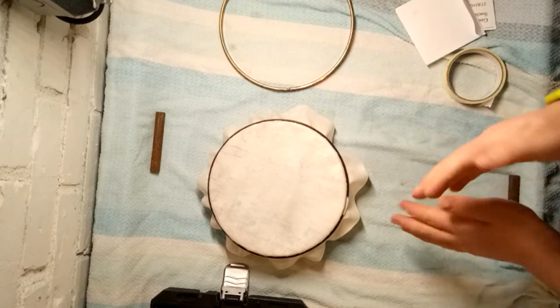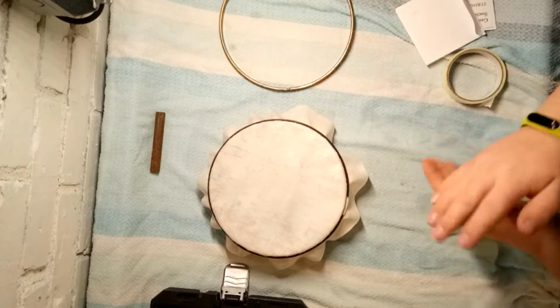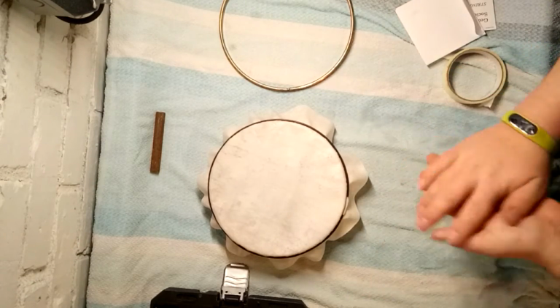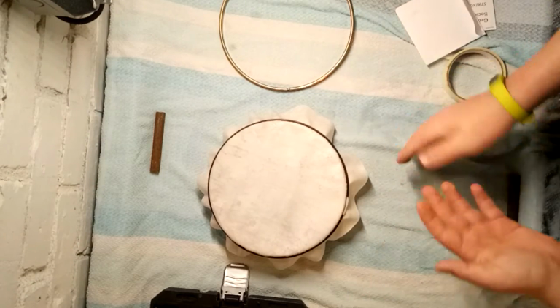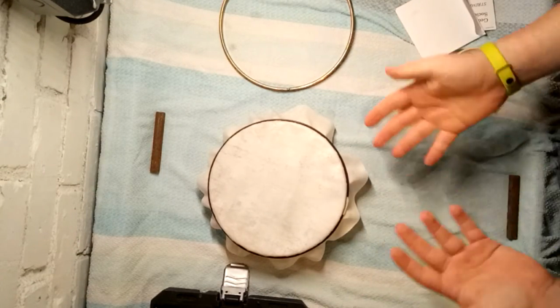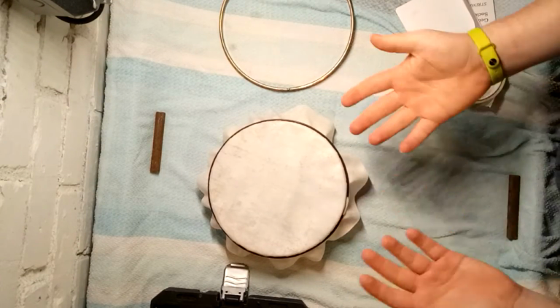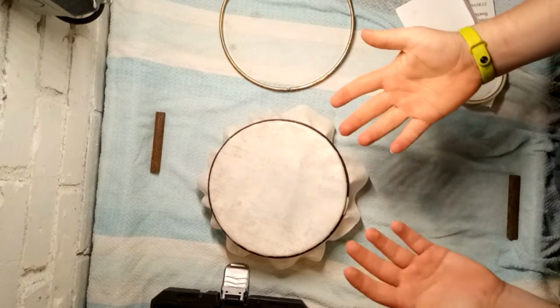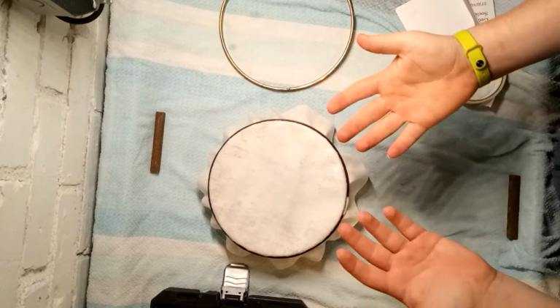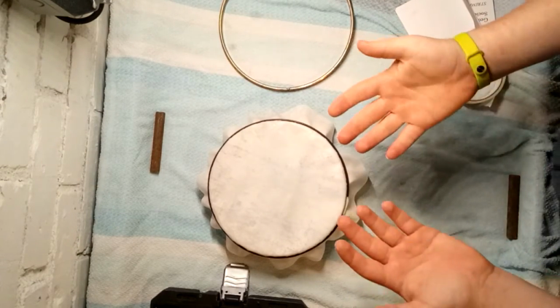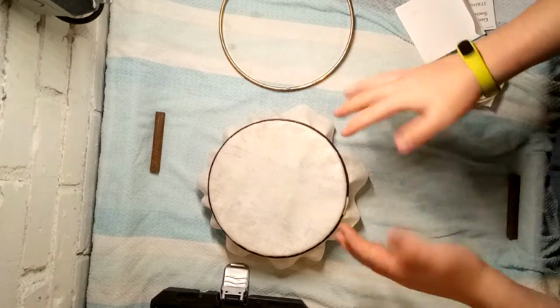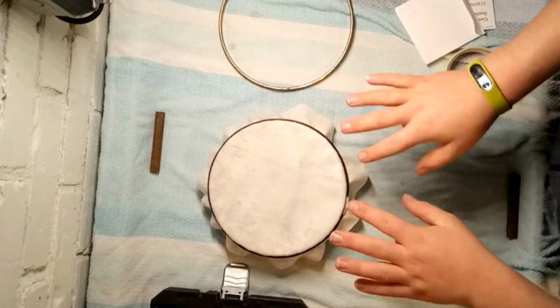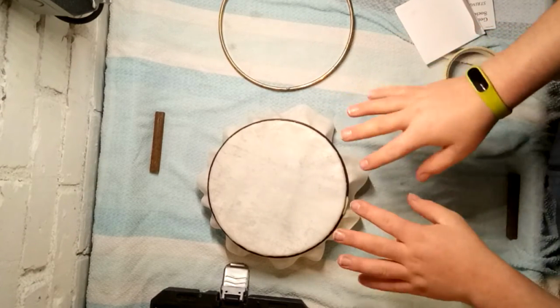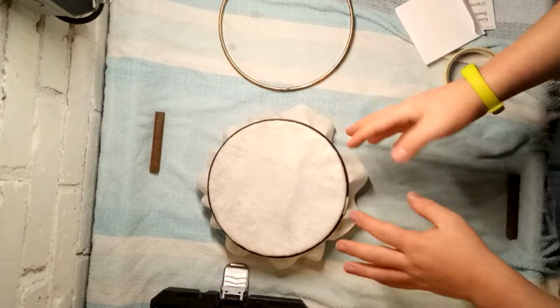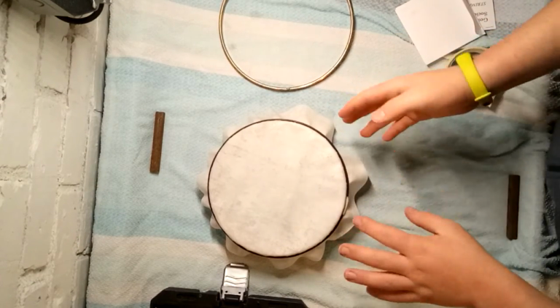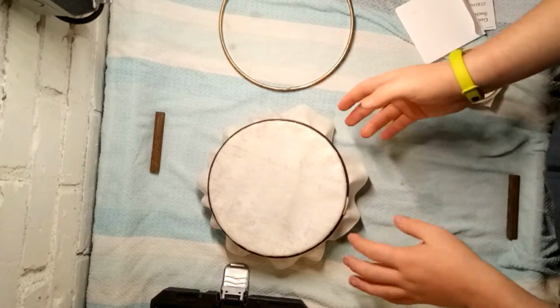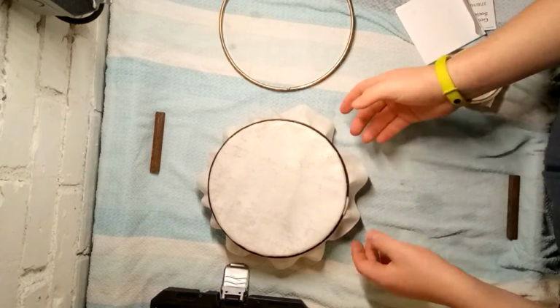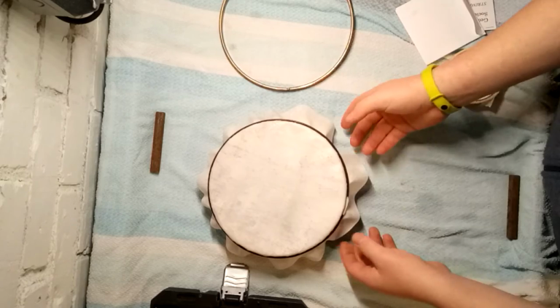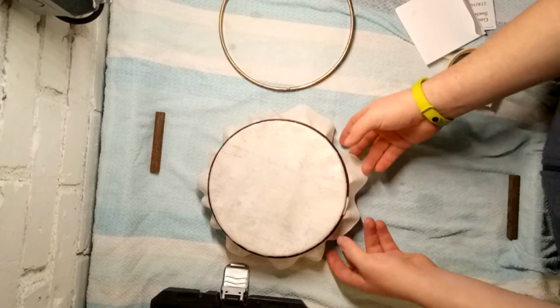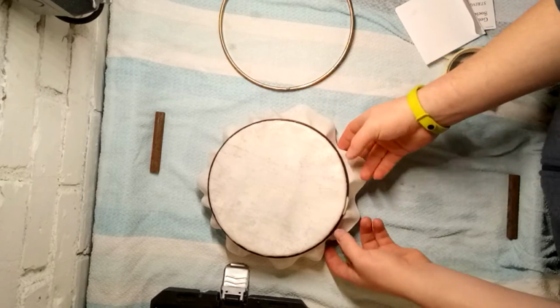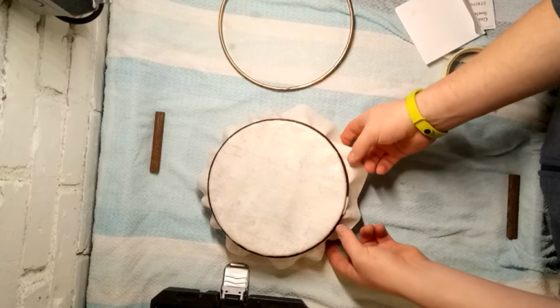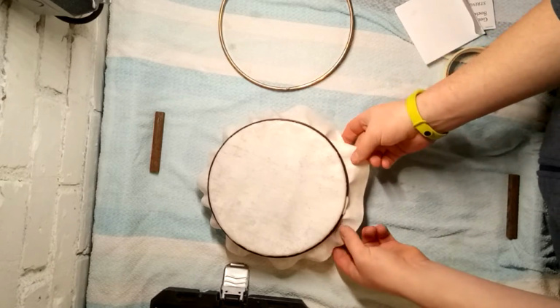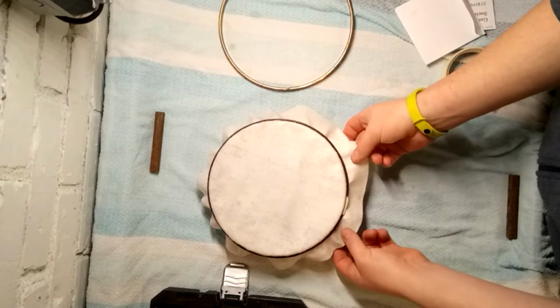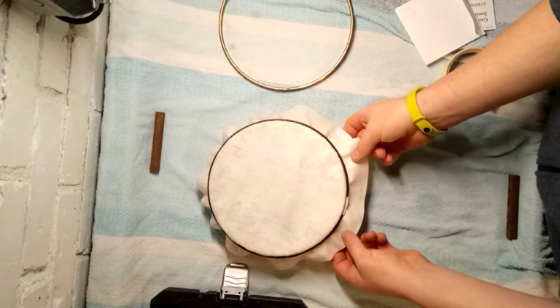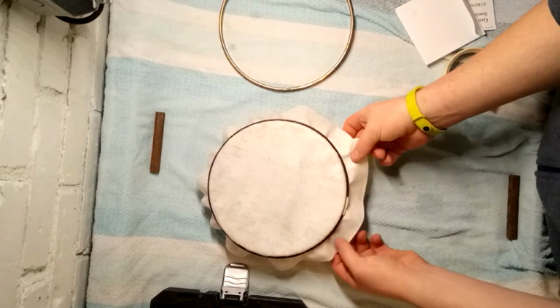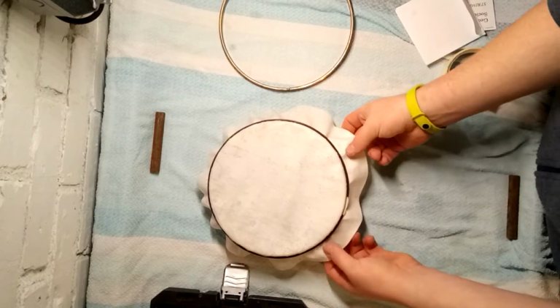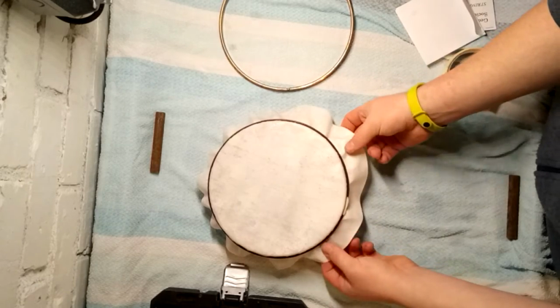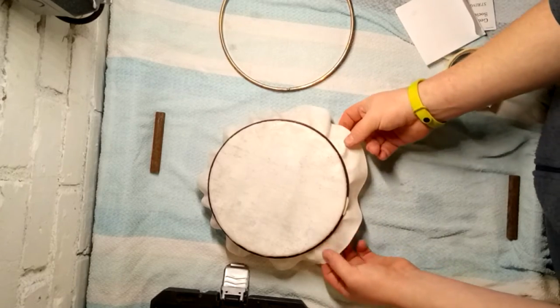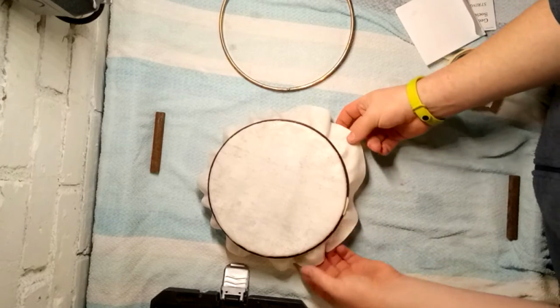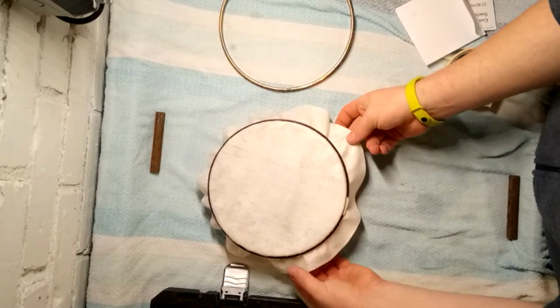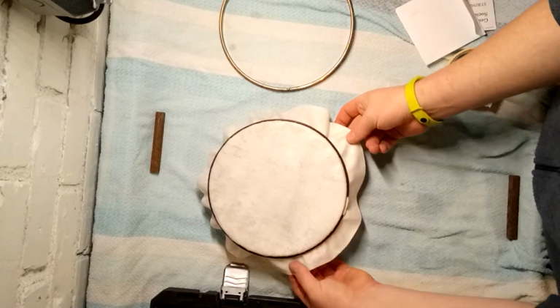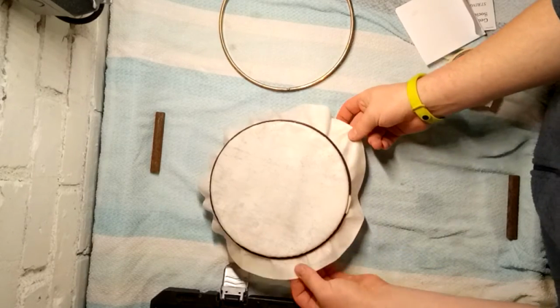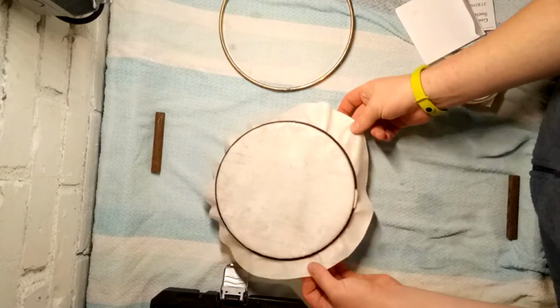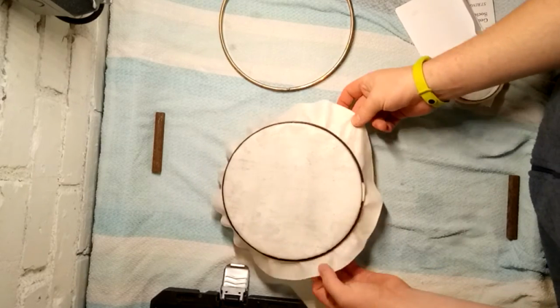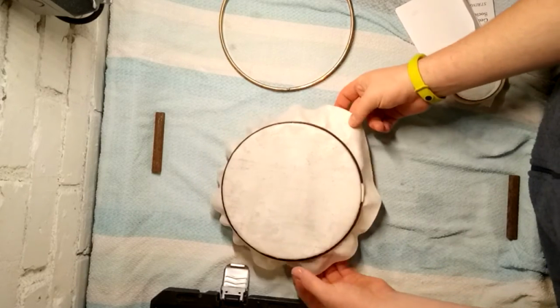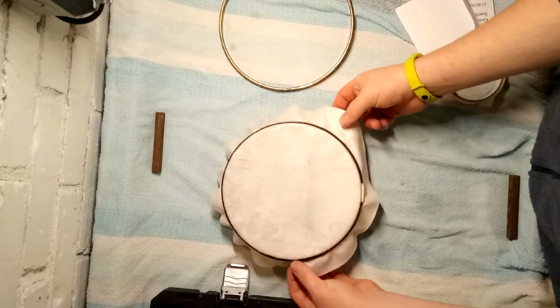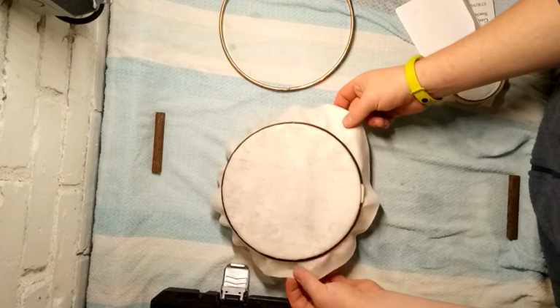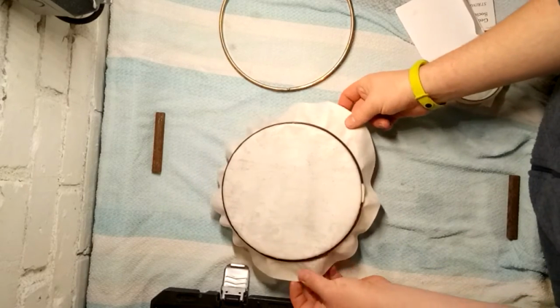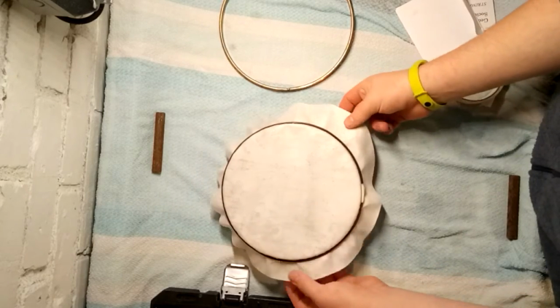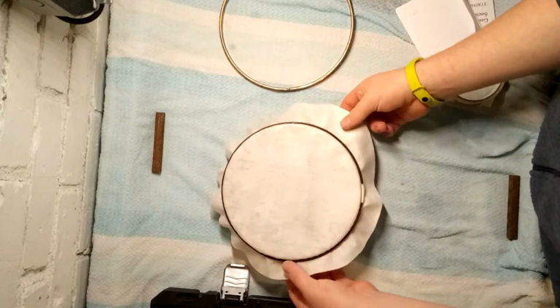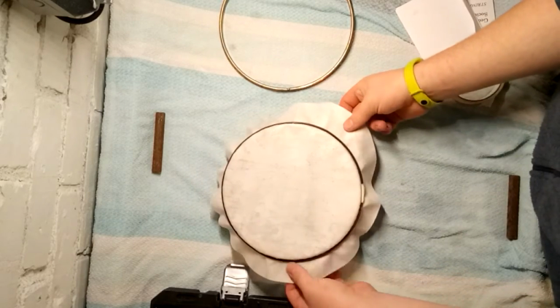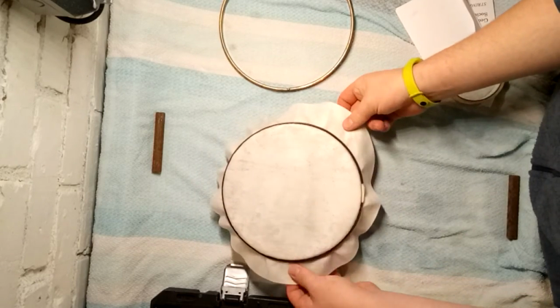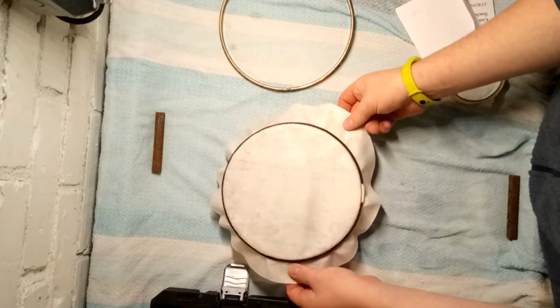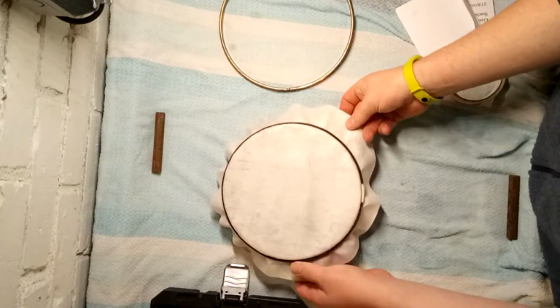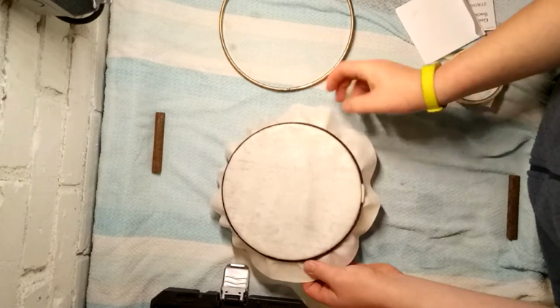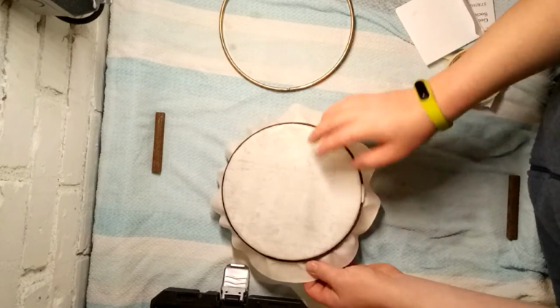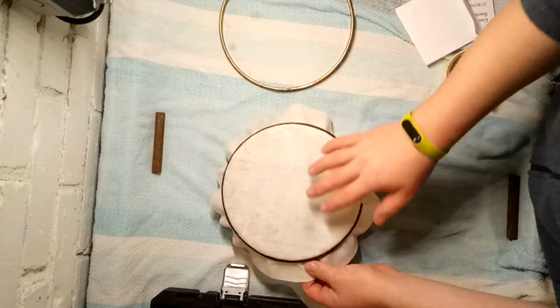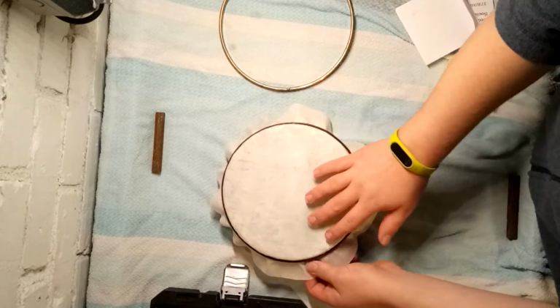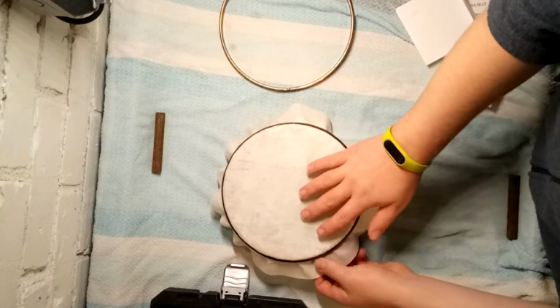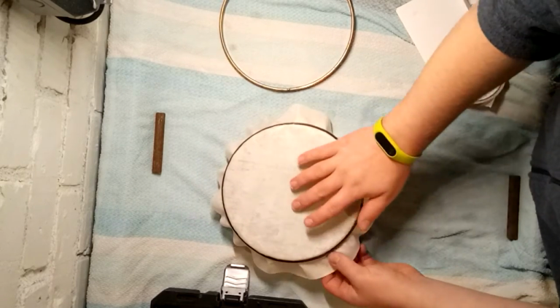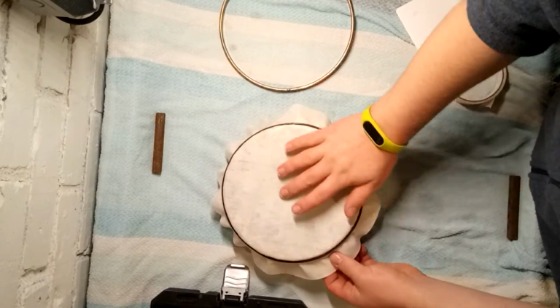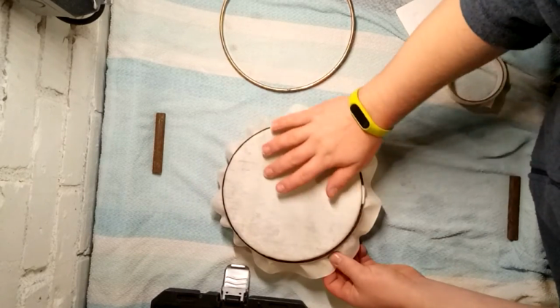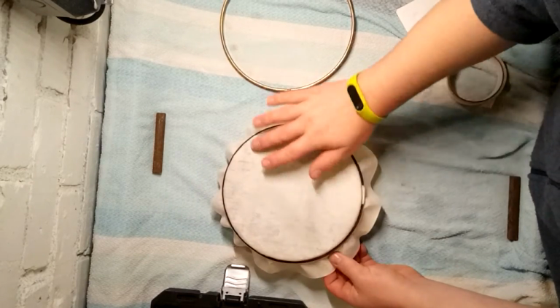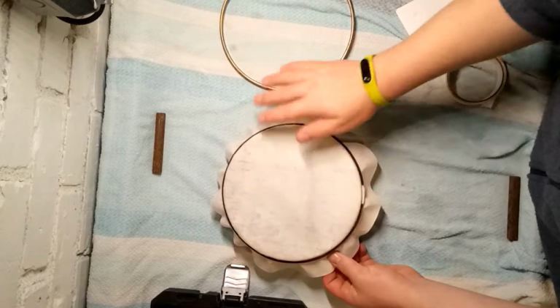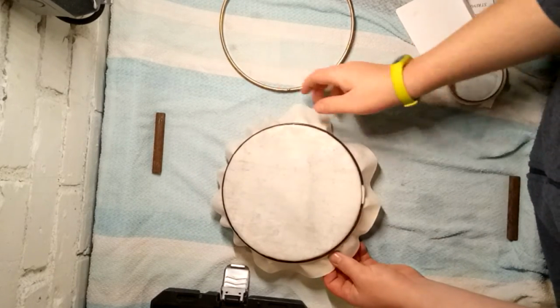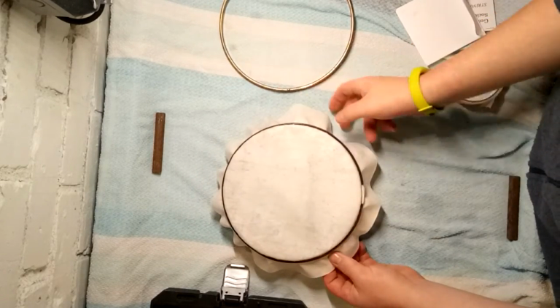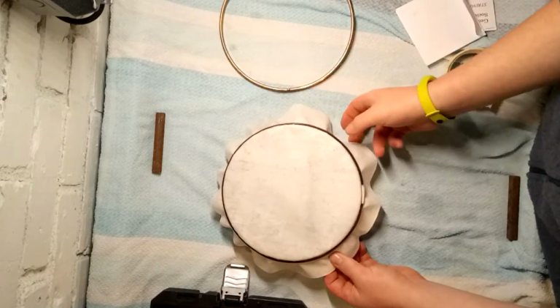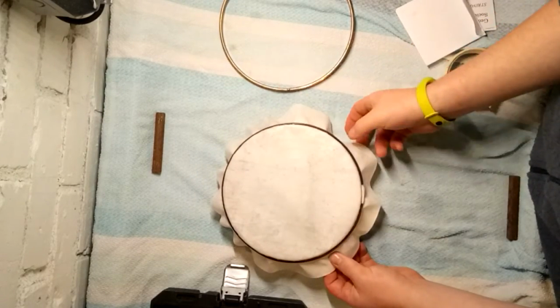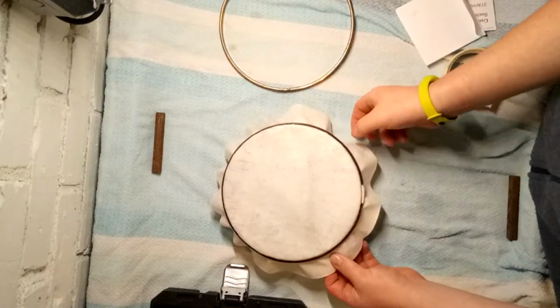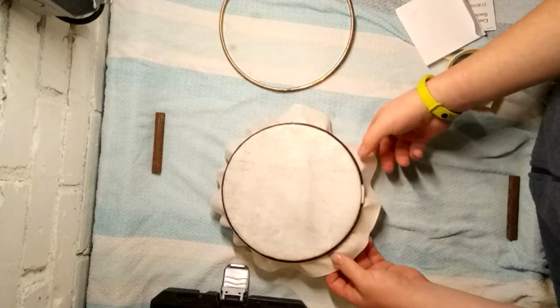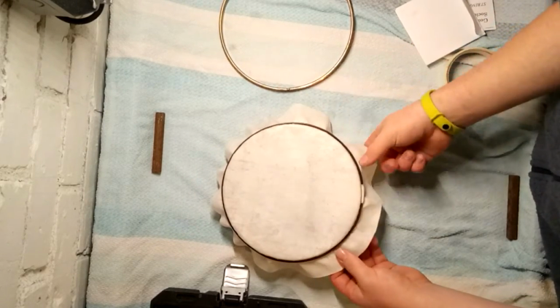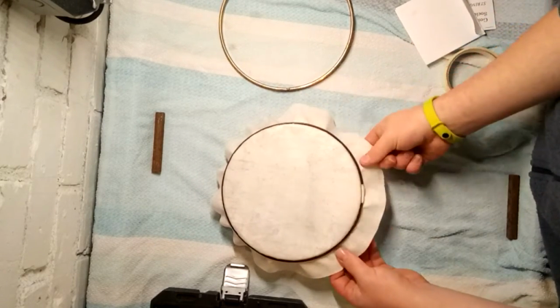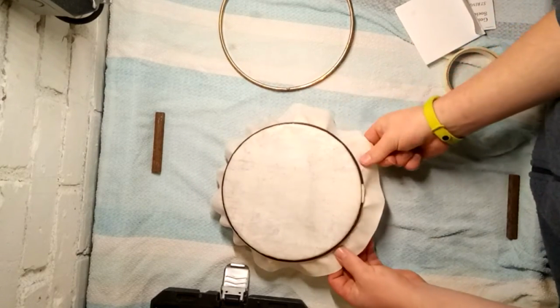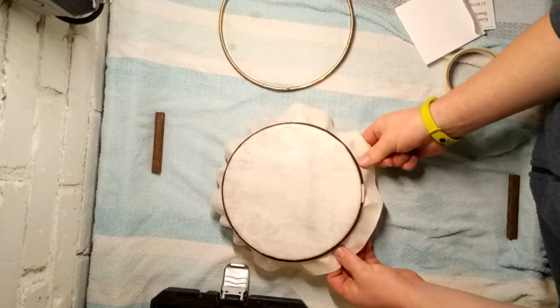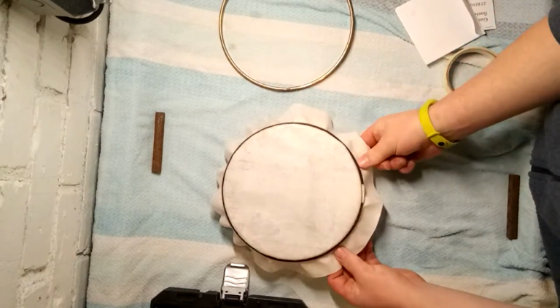Make sure your hands are clean when you start doing this part, because the last thing you want is to put a nice big smear mark across your hard work.